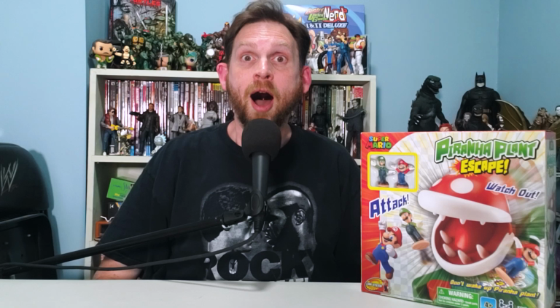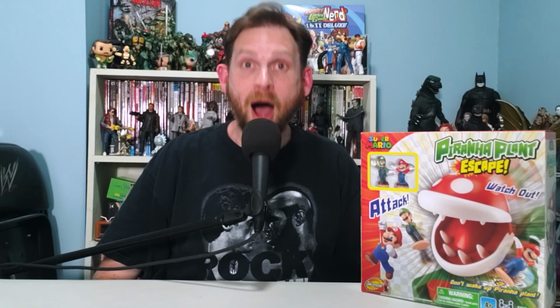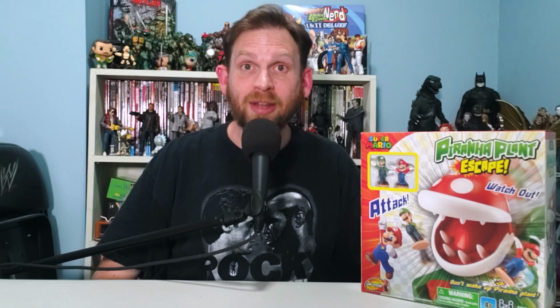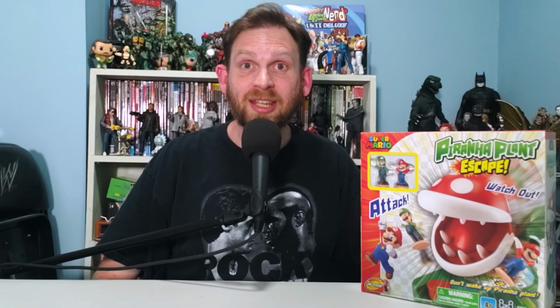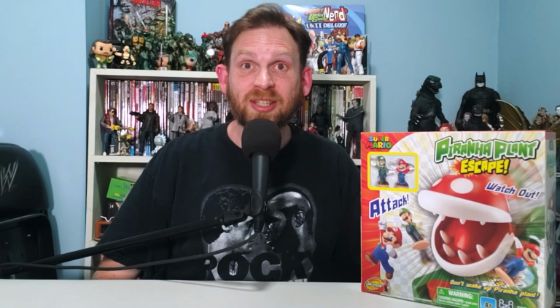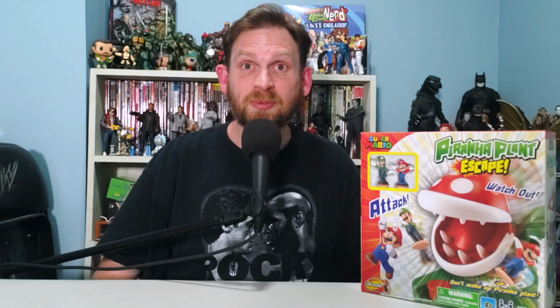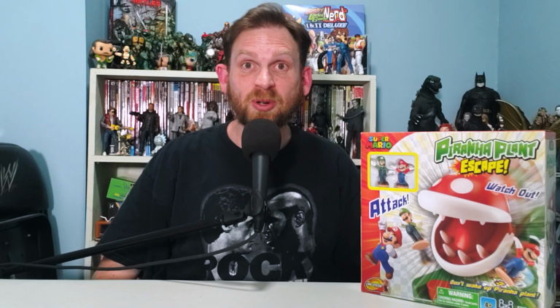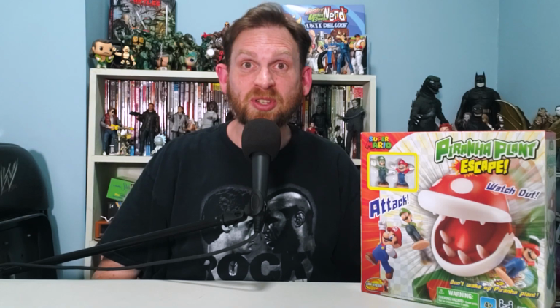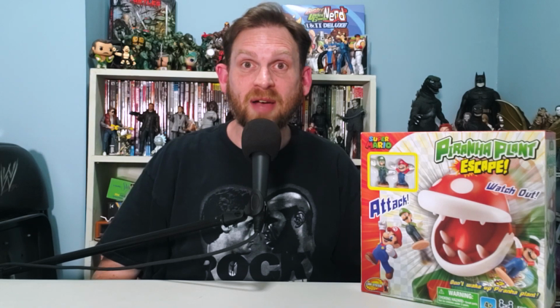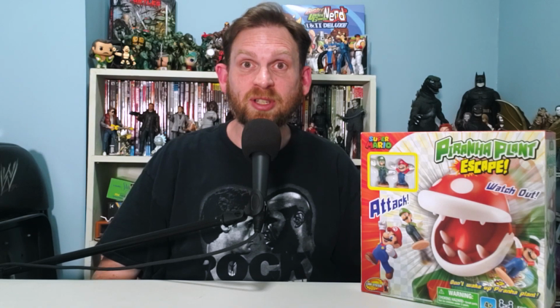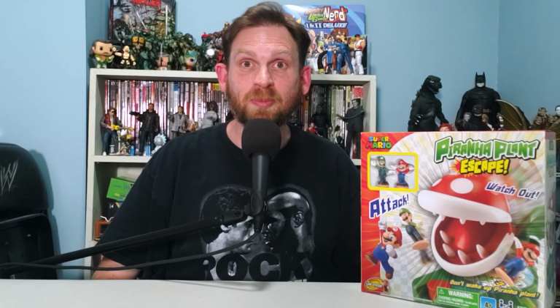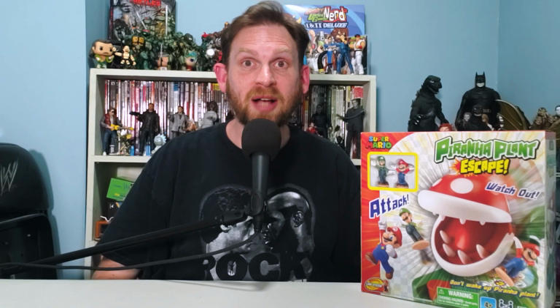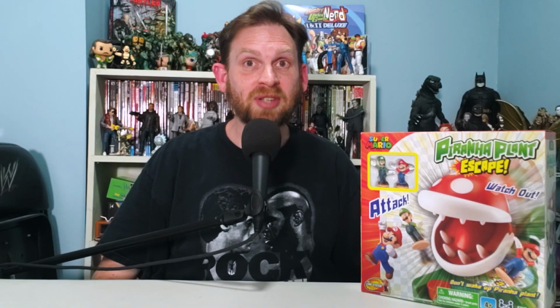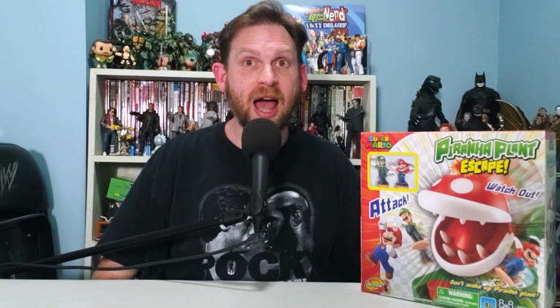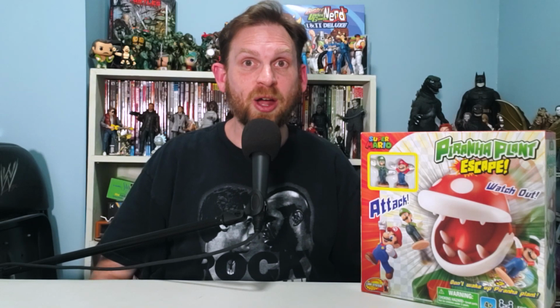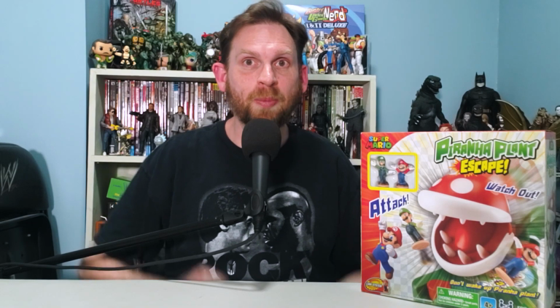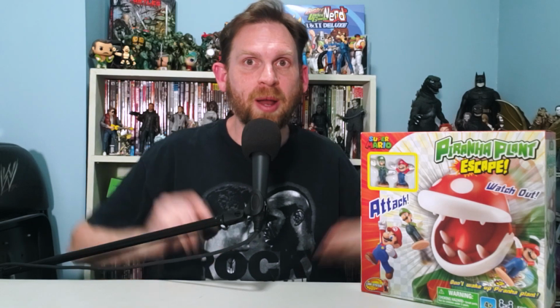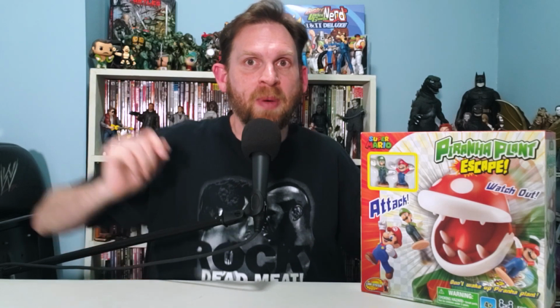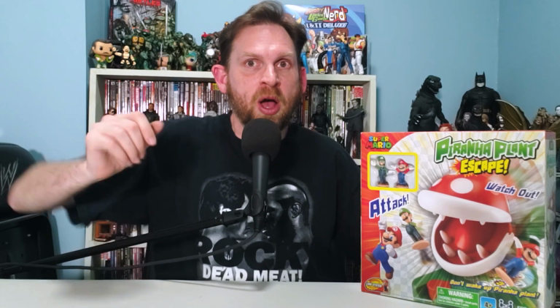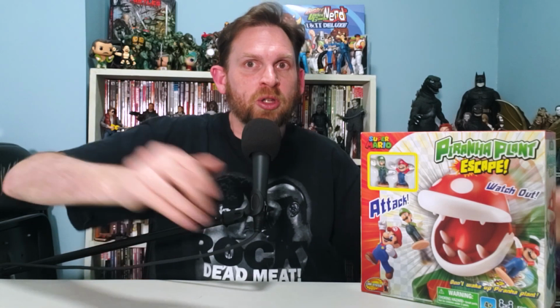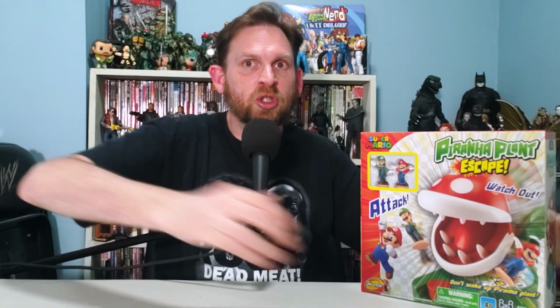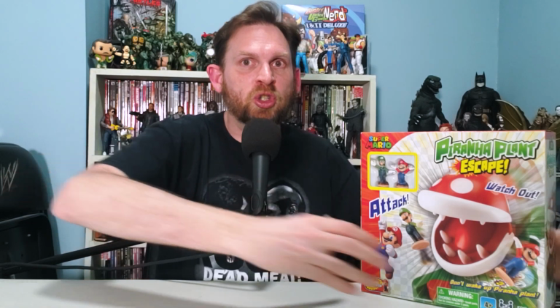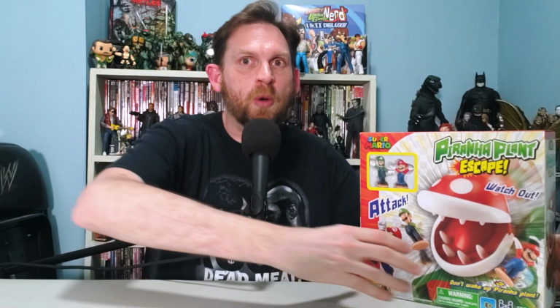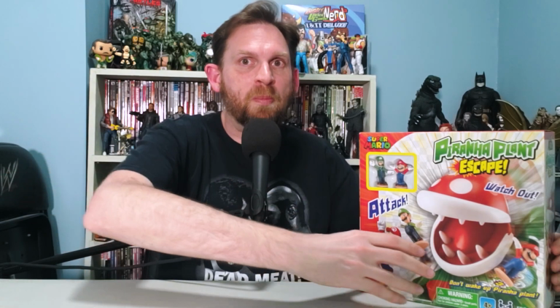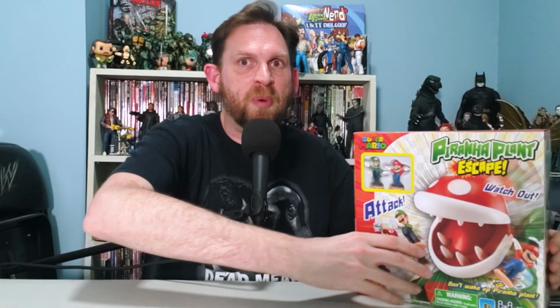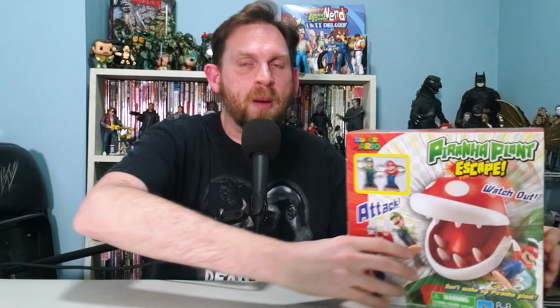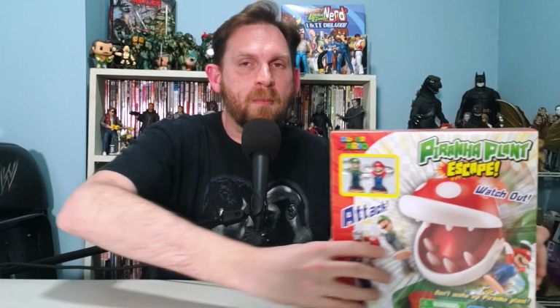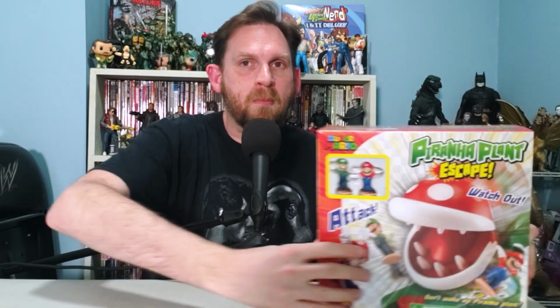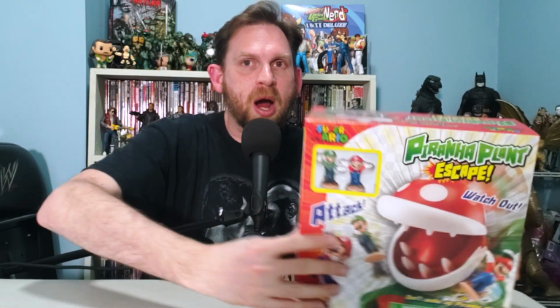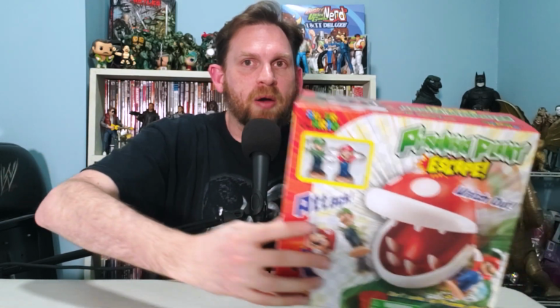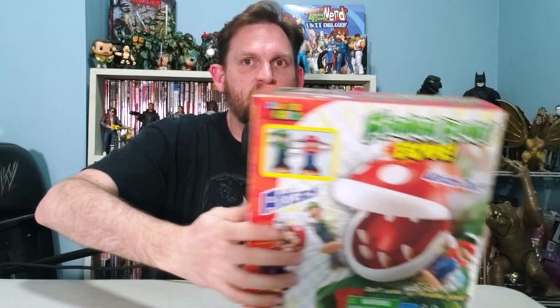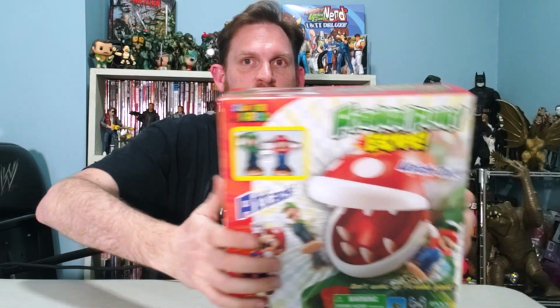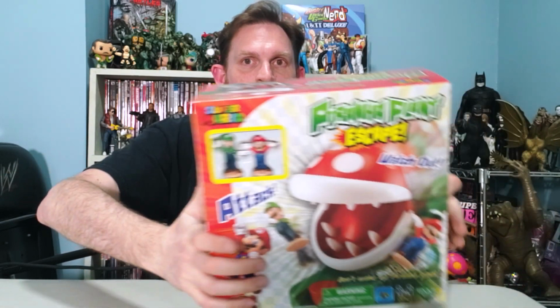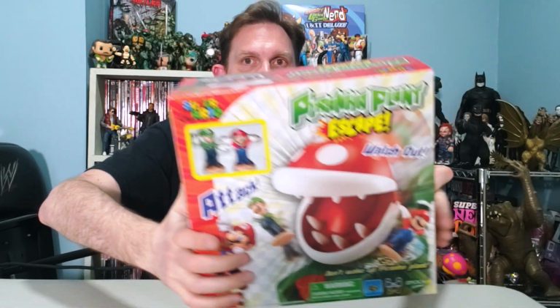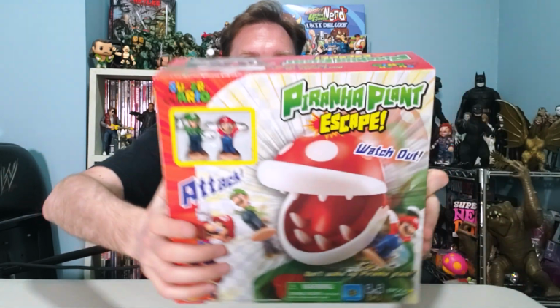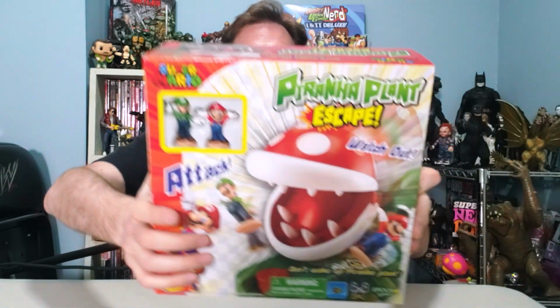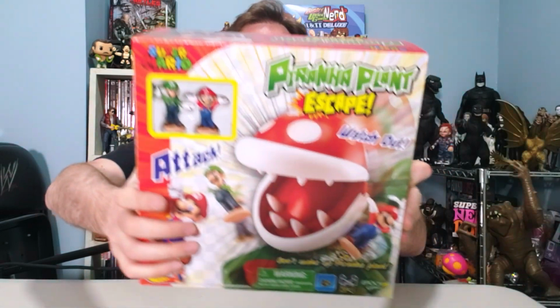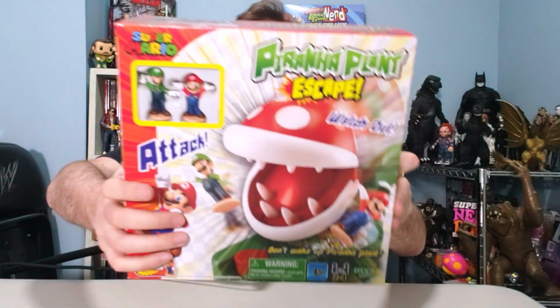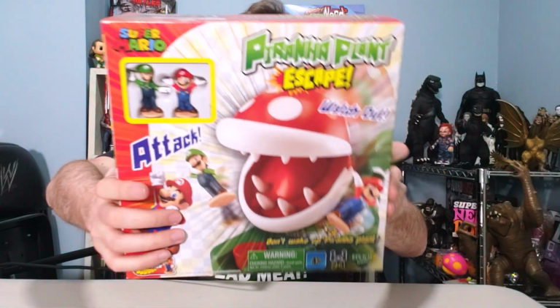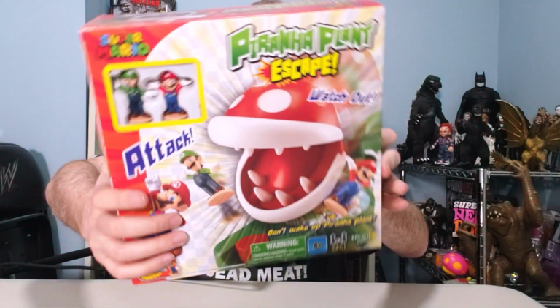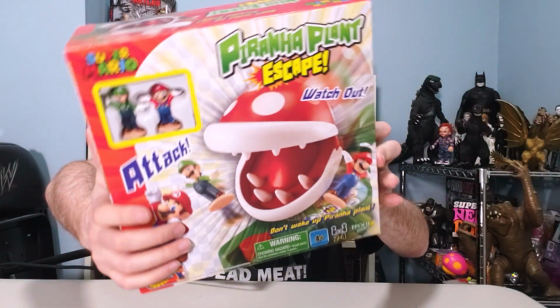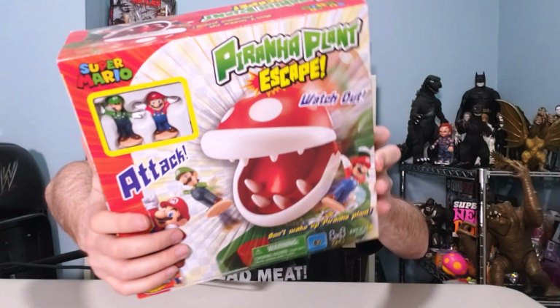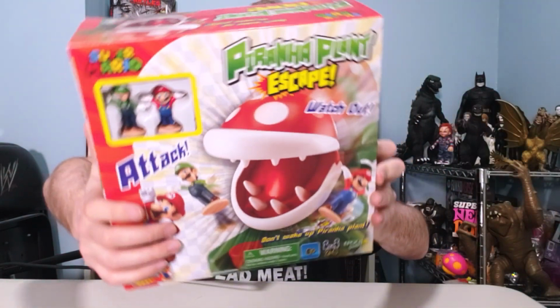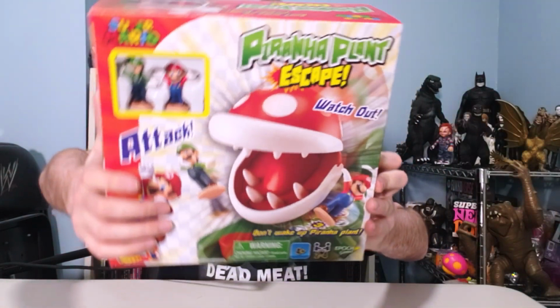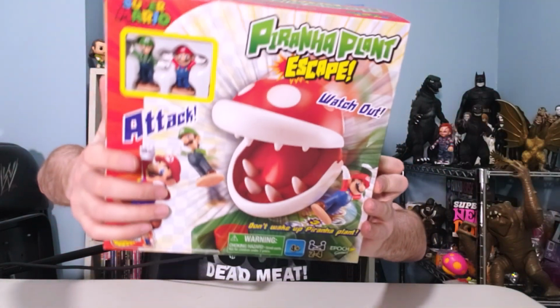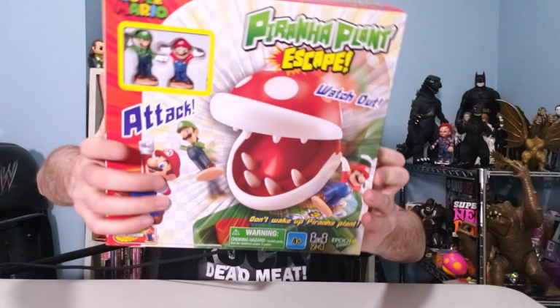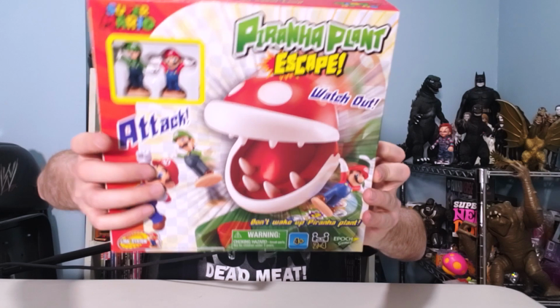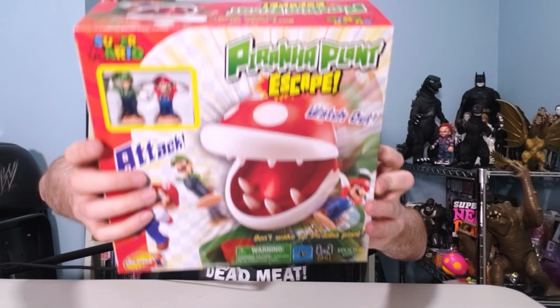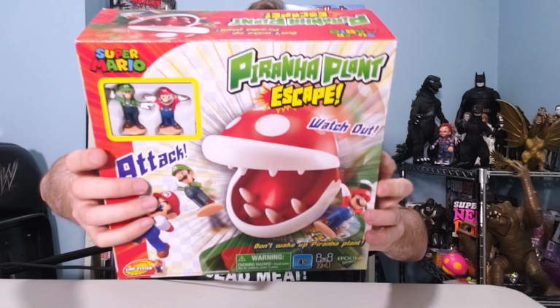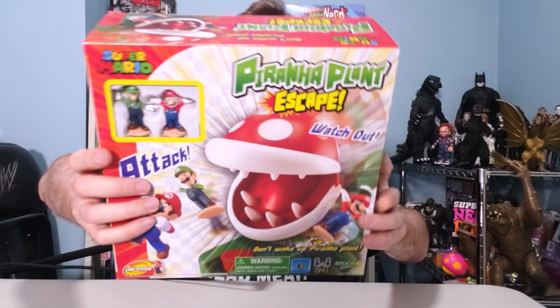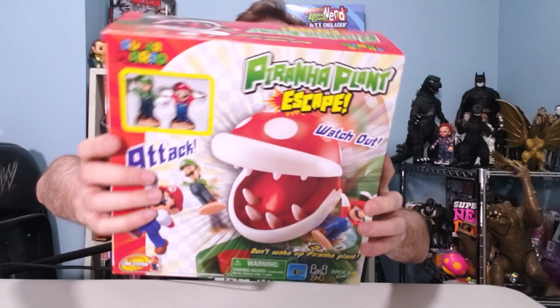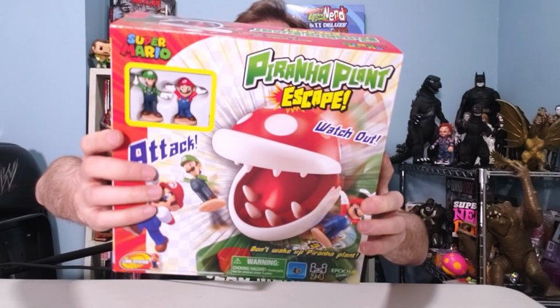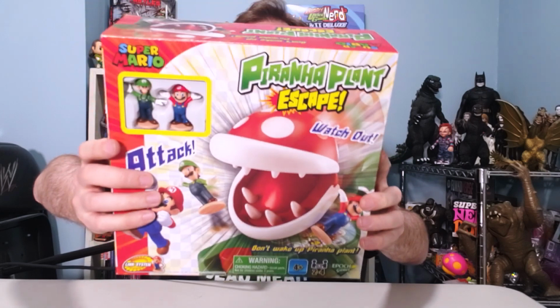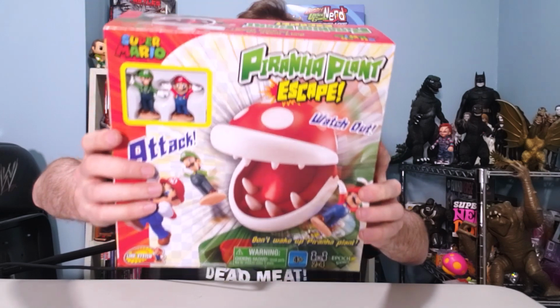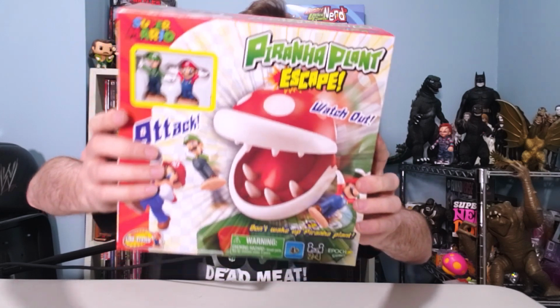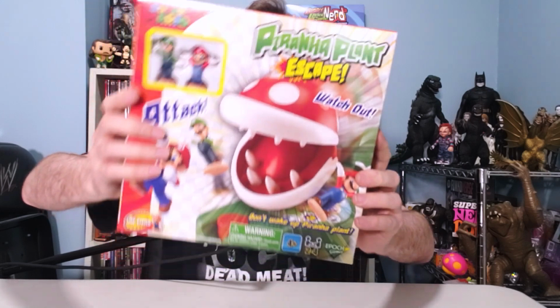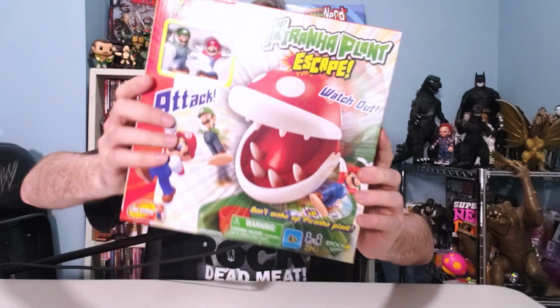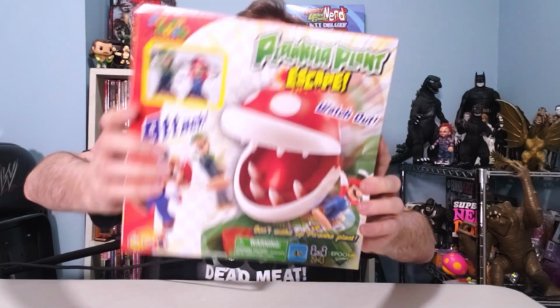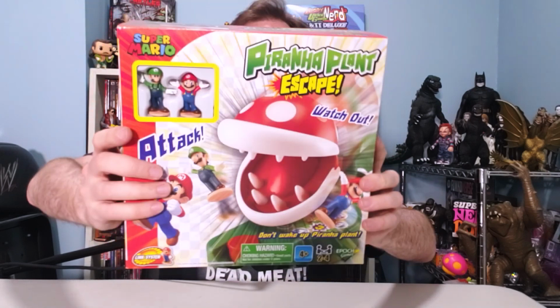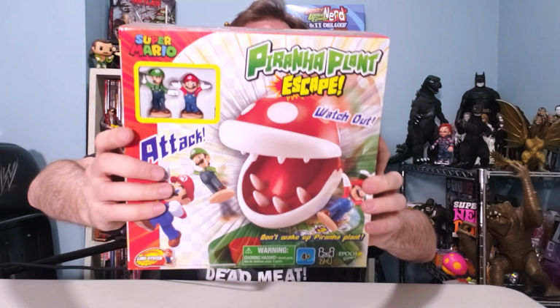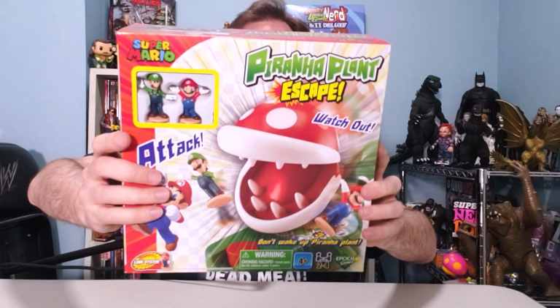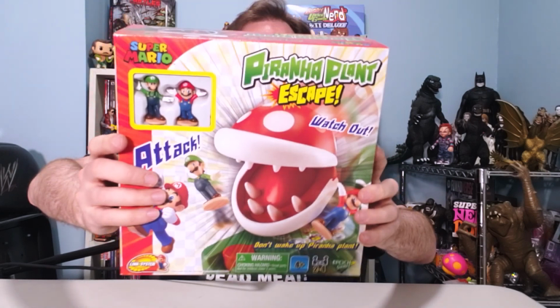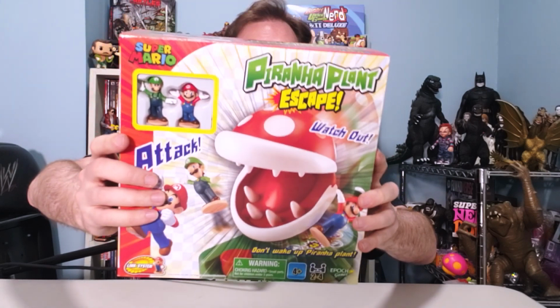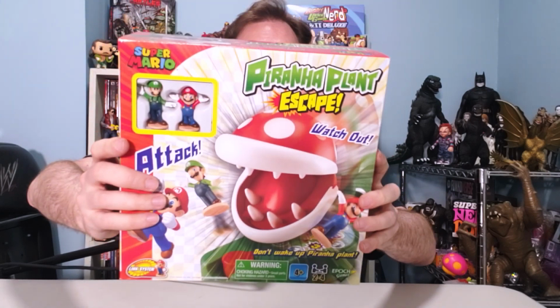On this episode of Scott vs. Box, I open up Super Mario Piranha Plant Escape, sent to me by Epoch Games.